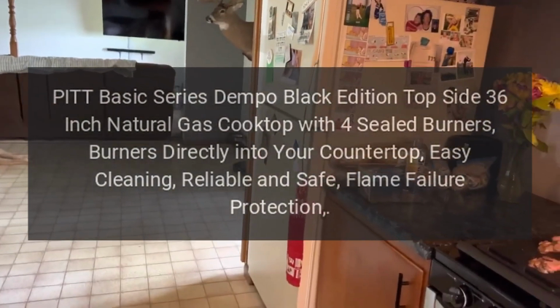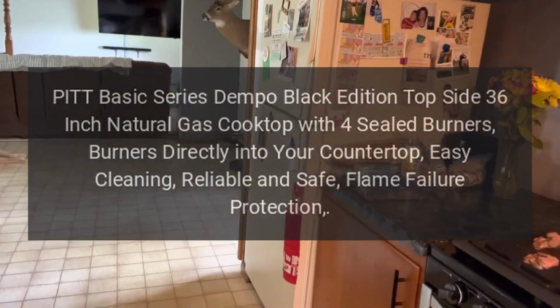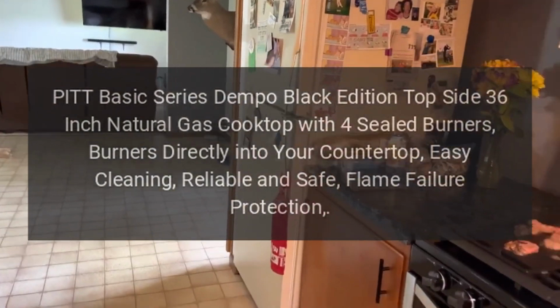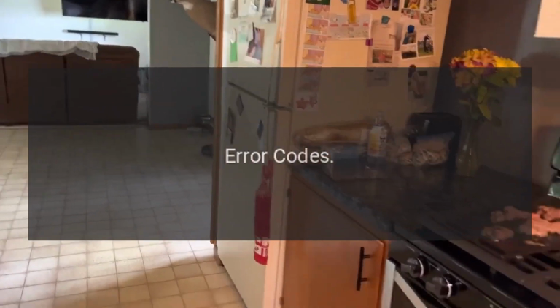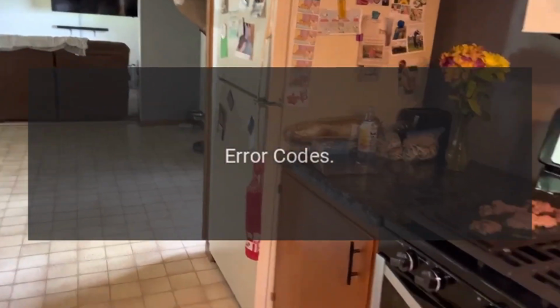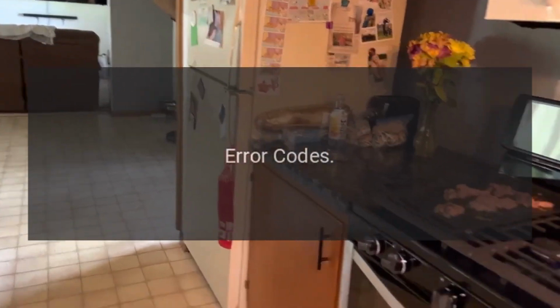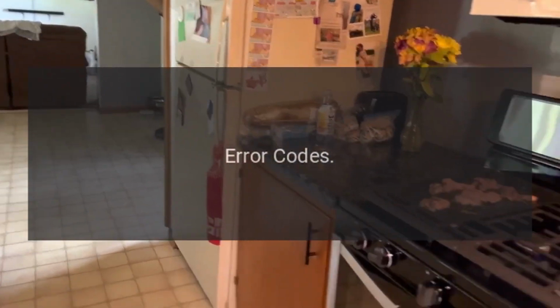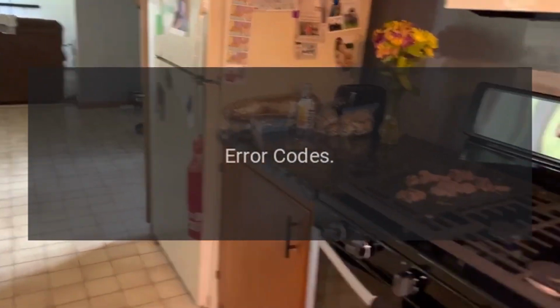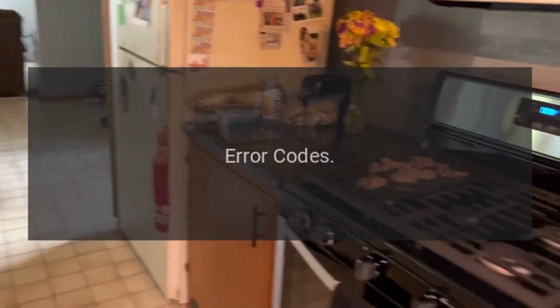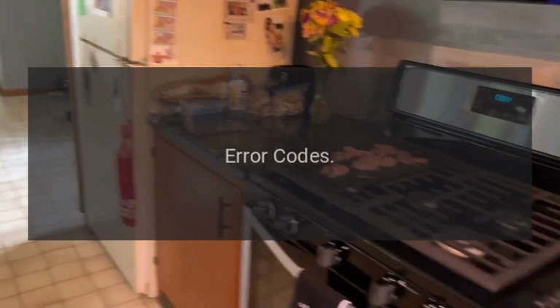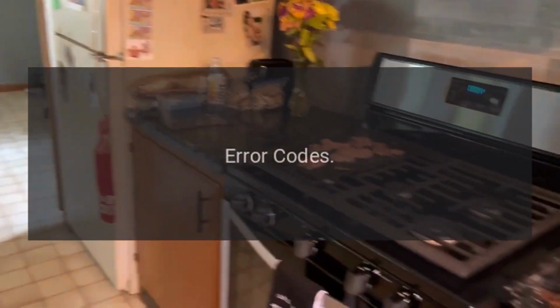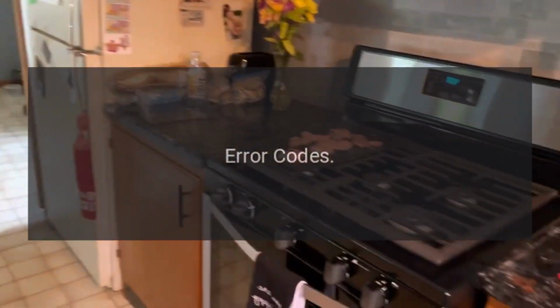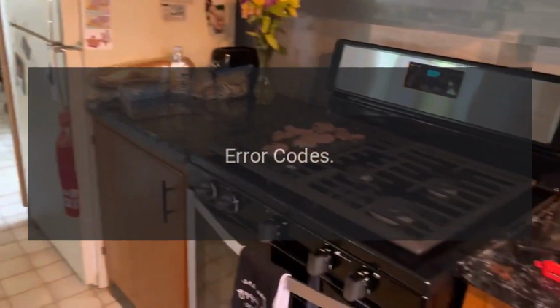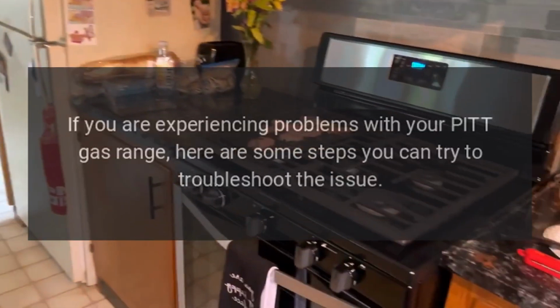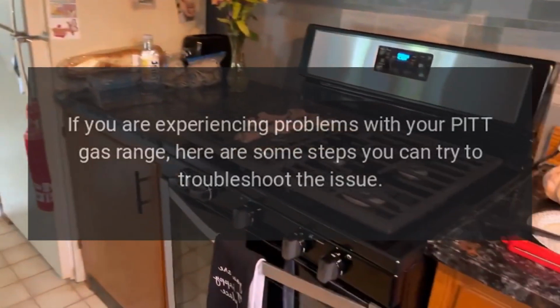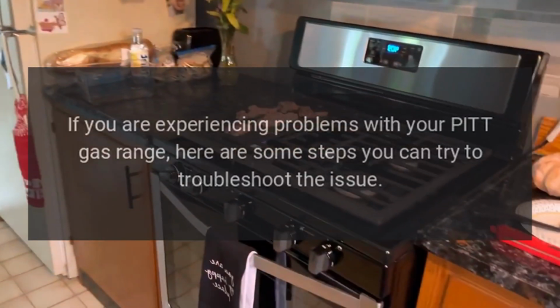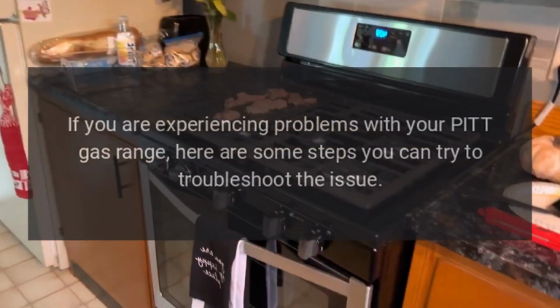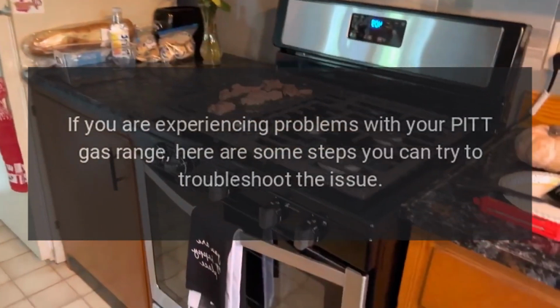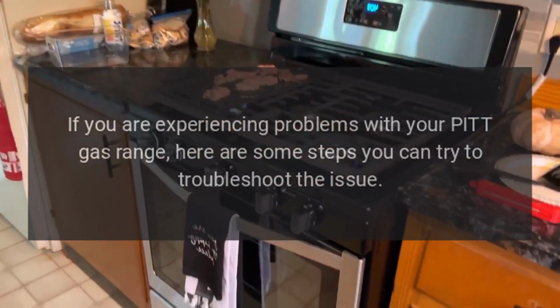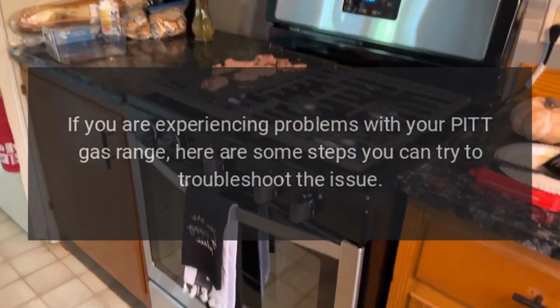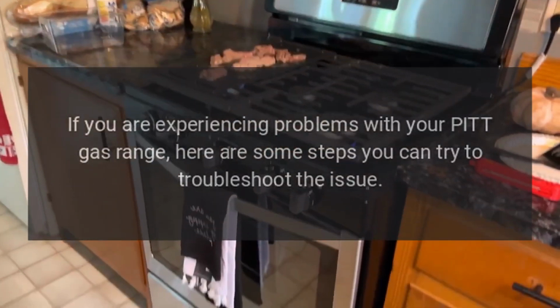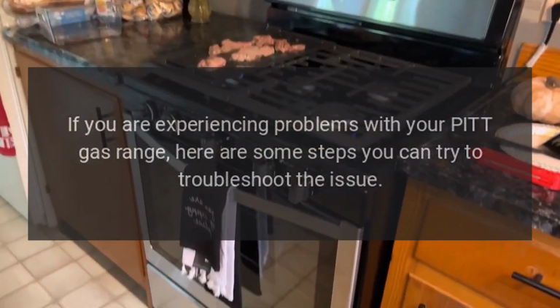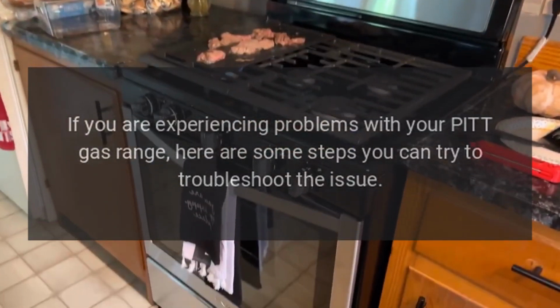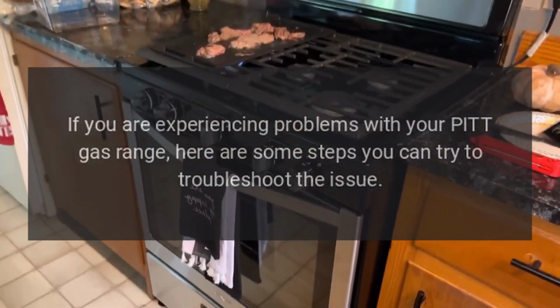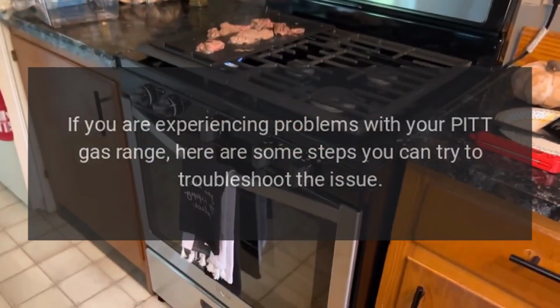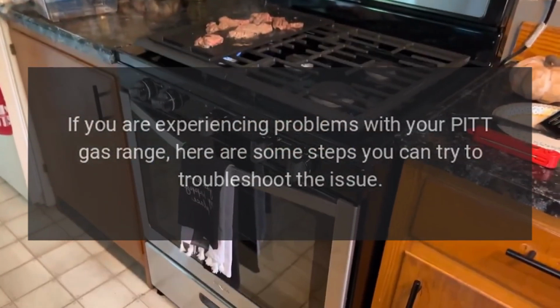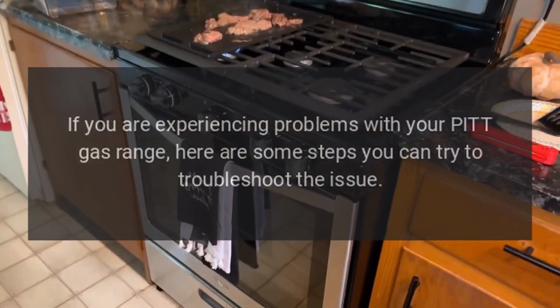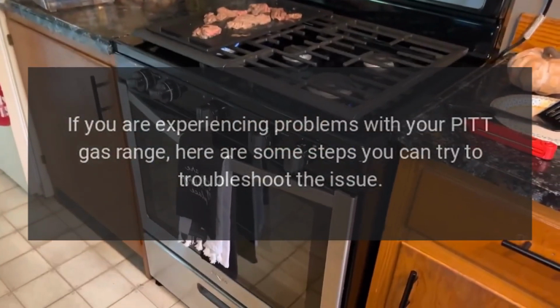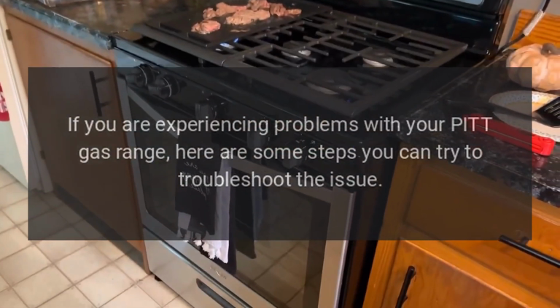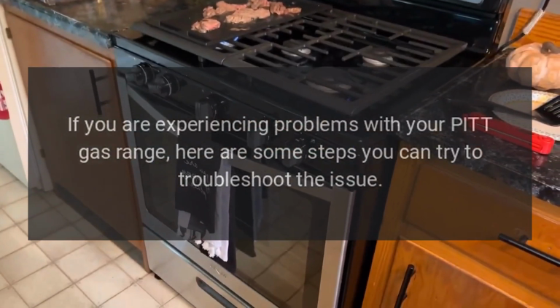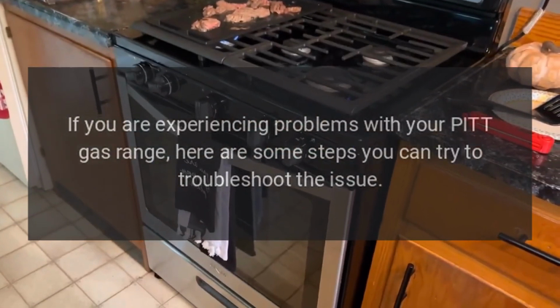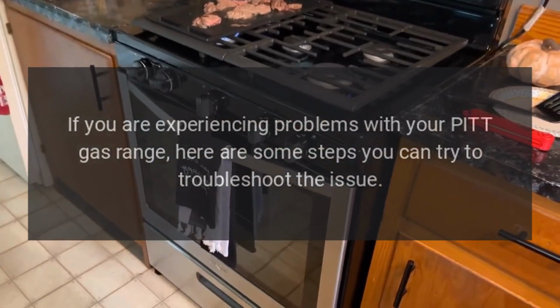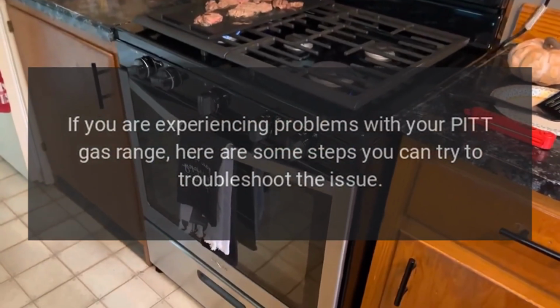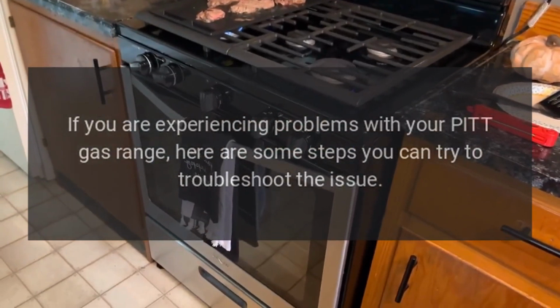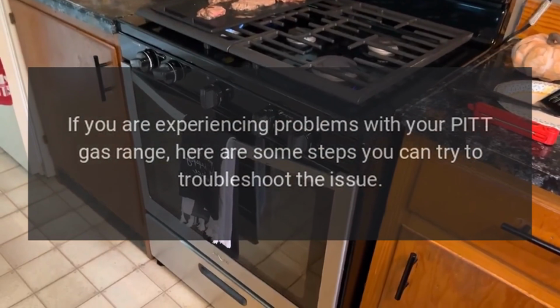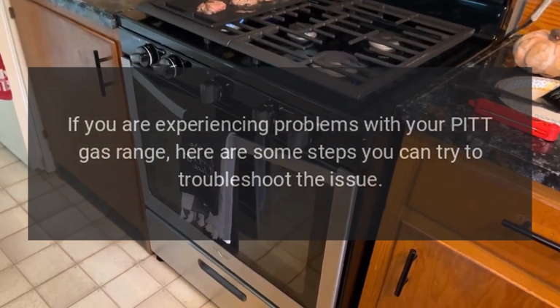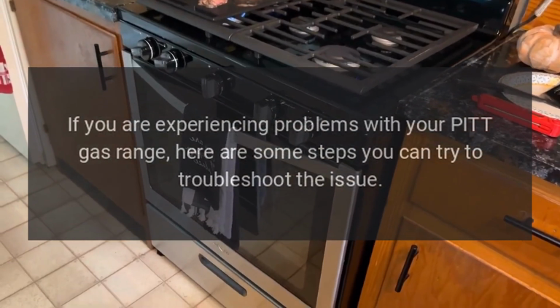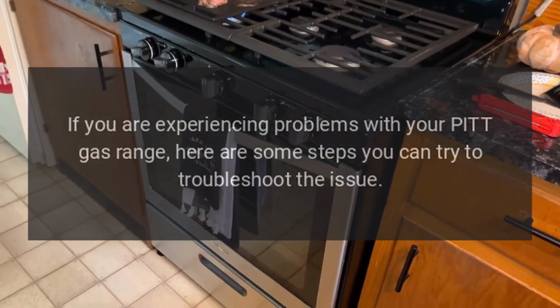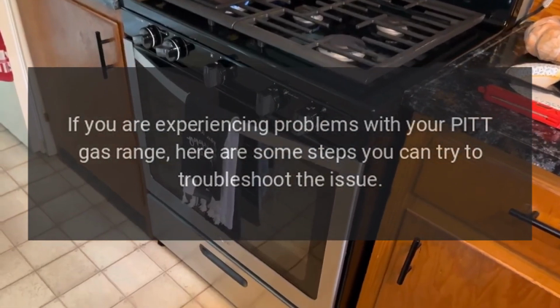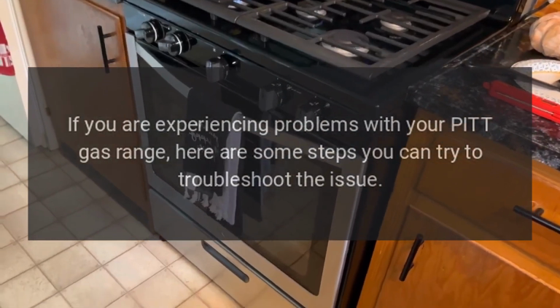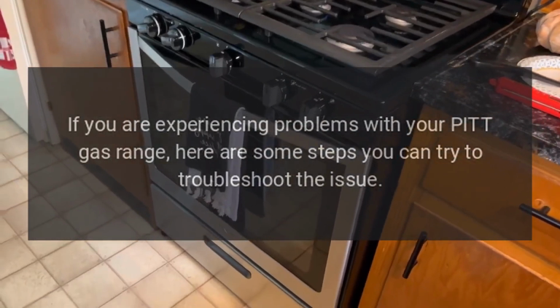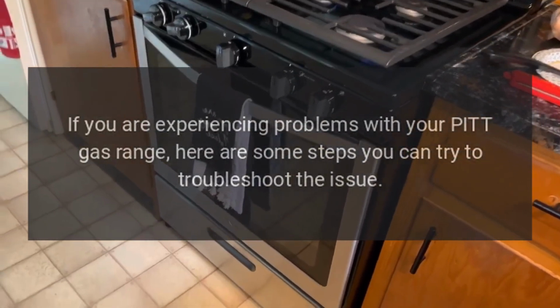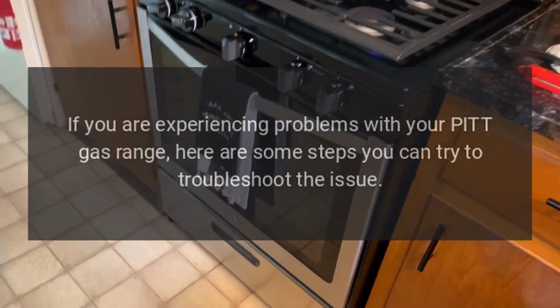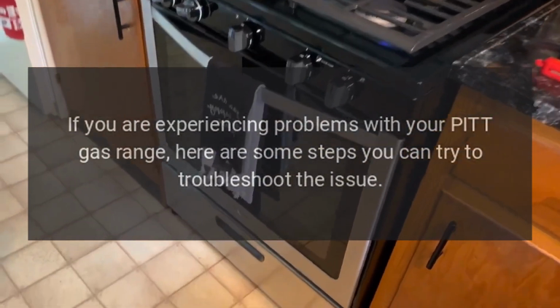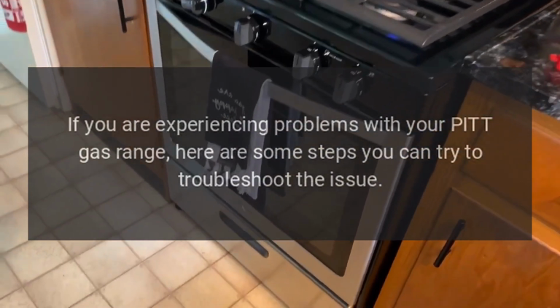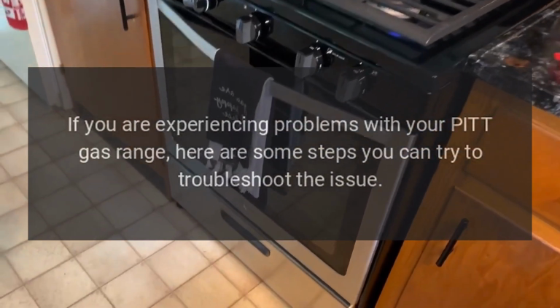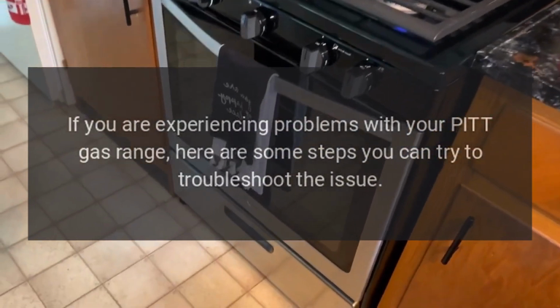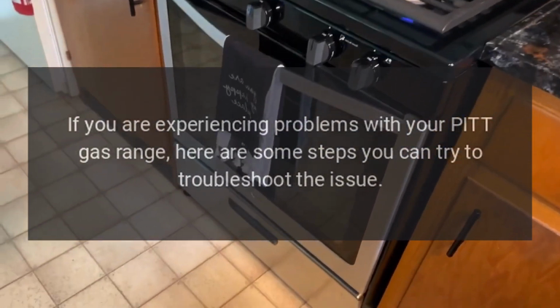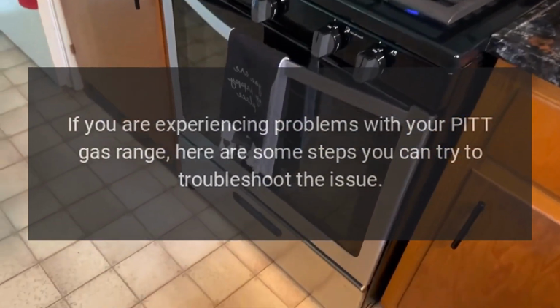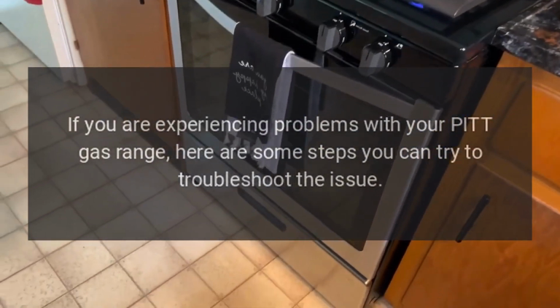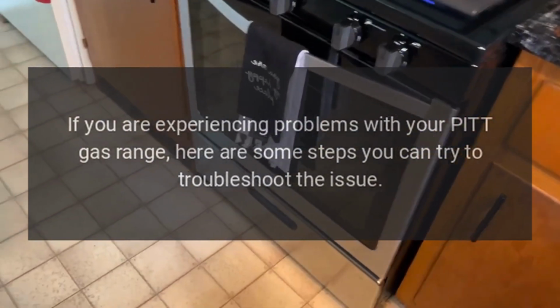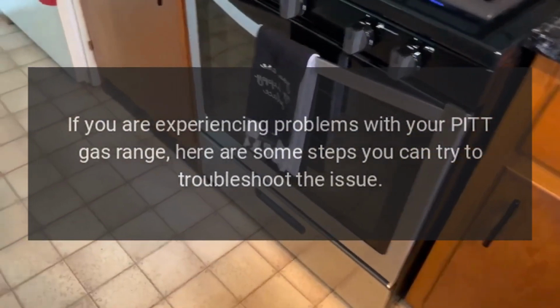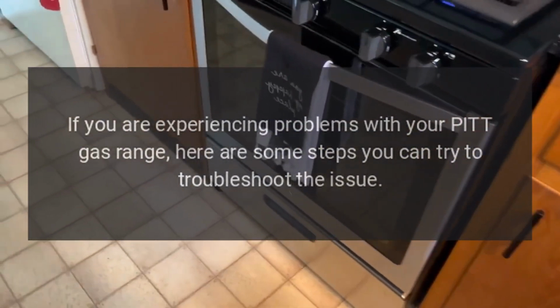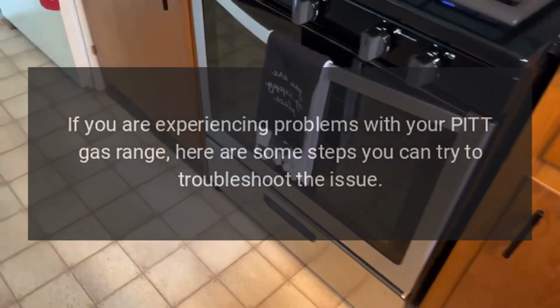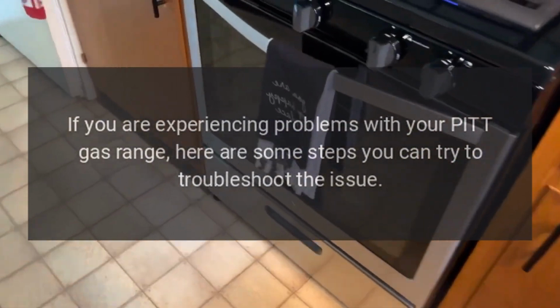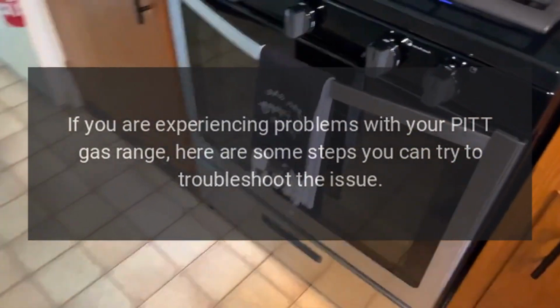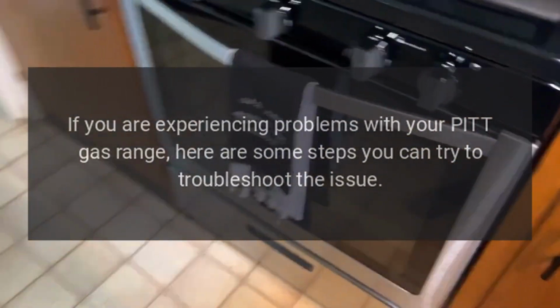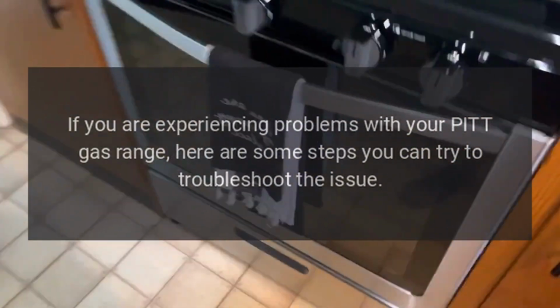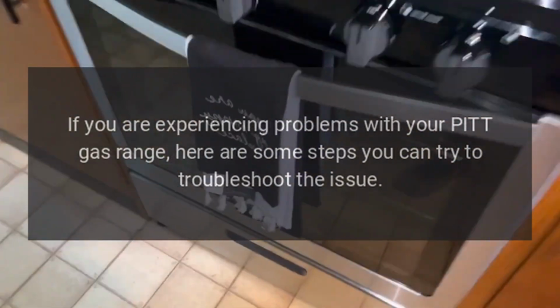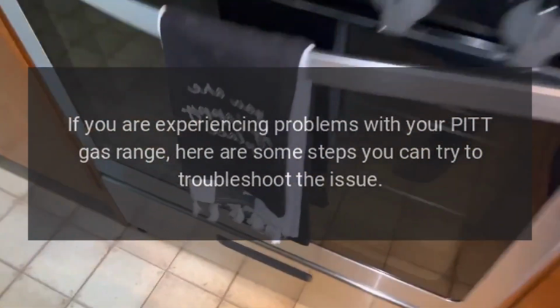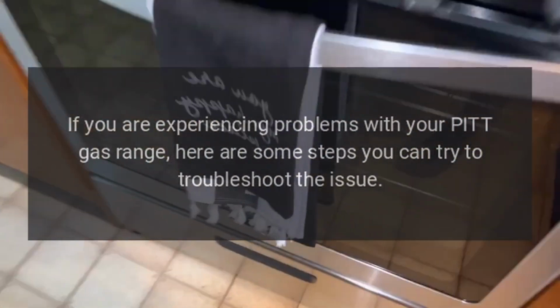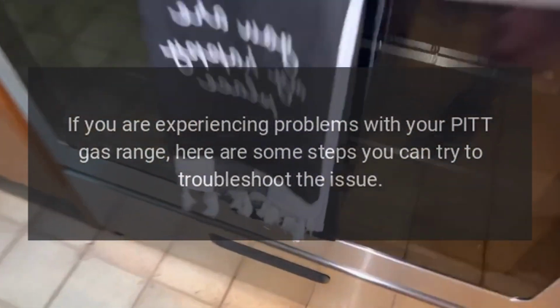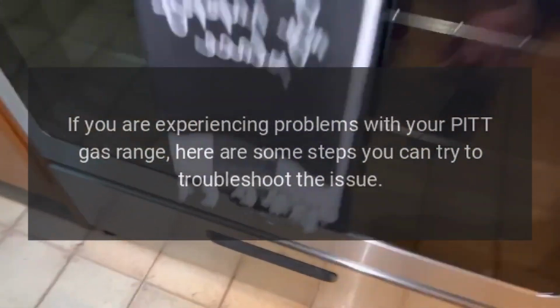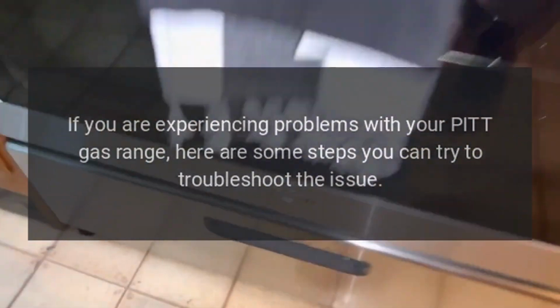Error Codes: If you are experiencing problems with your PIT gas range, here are some steps you can try to troubleshoot the issue.